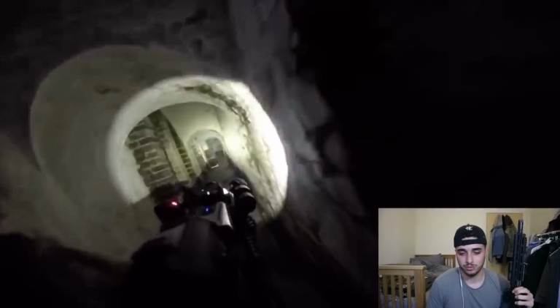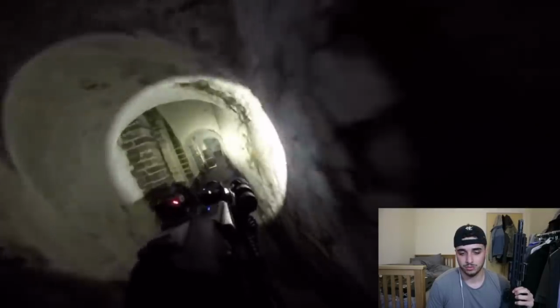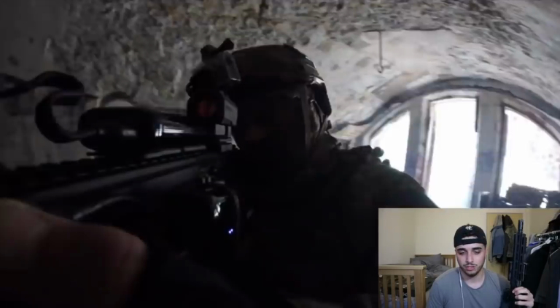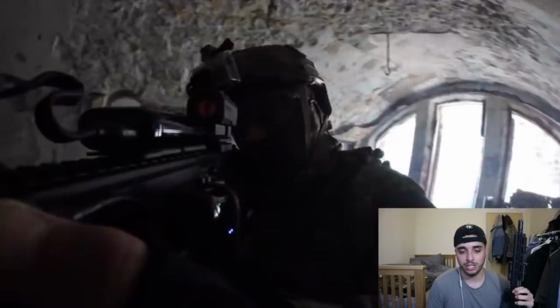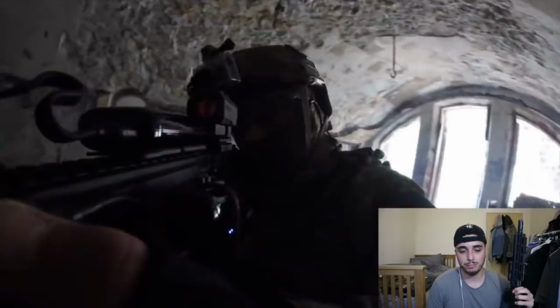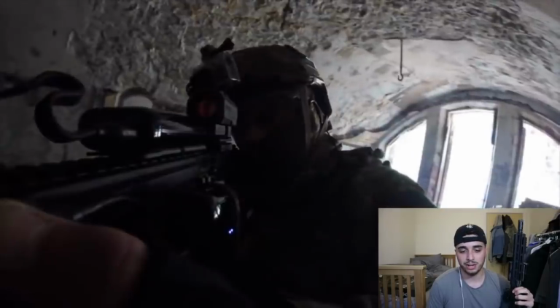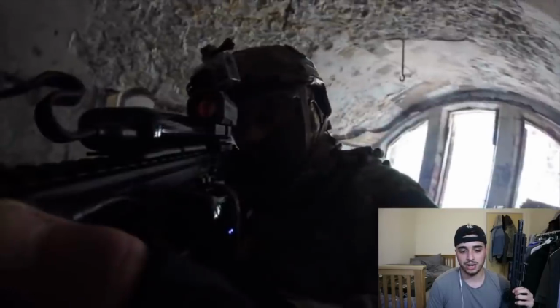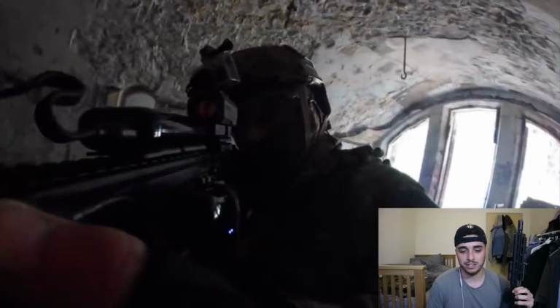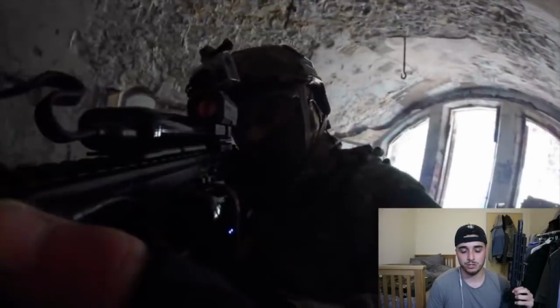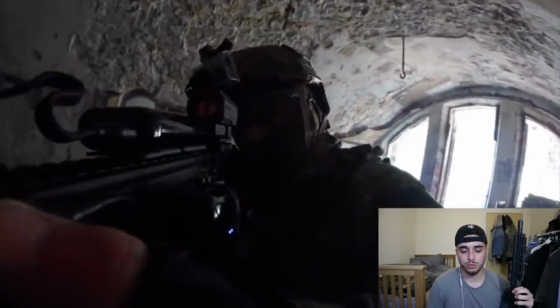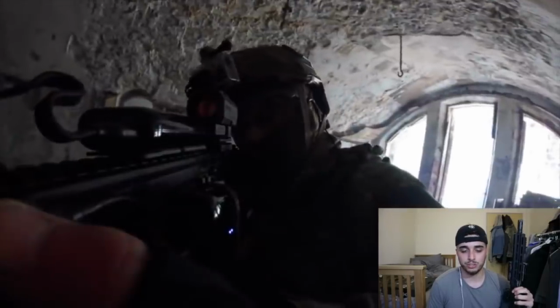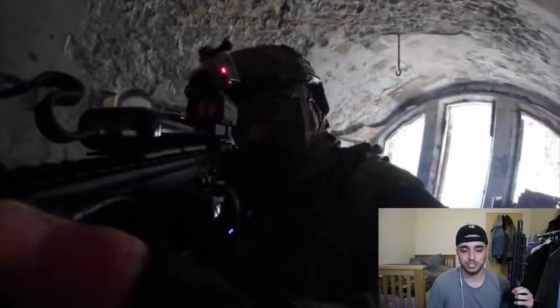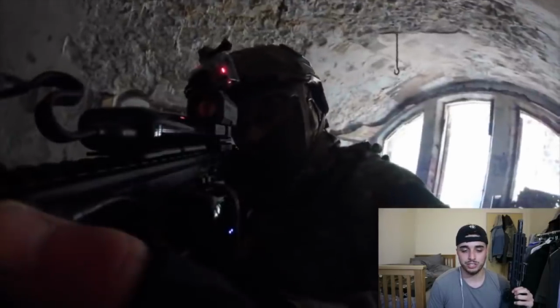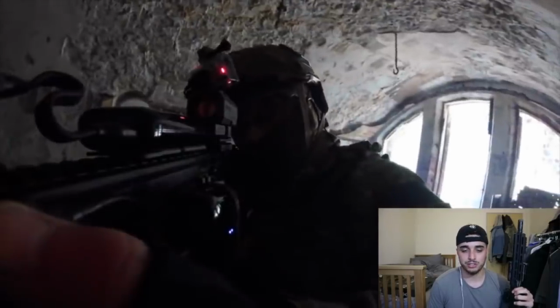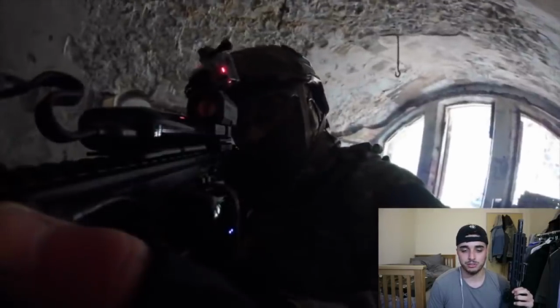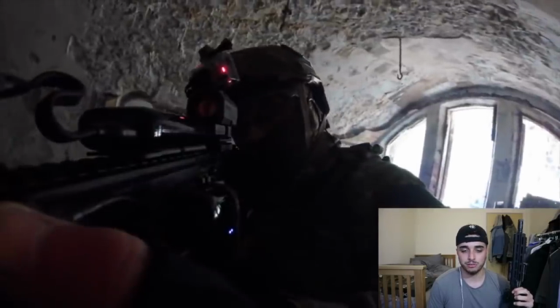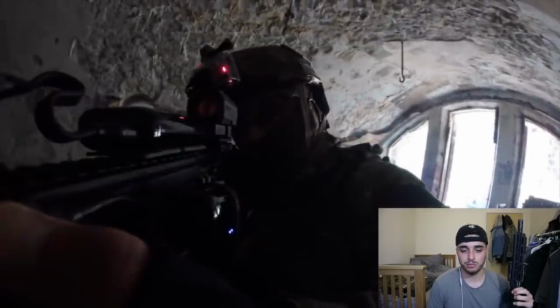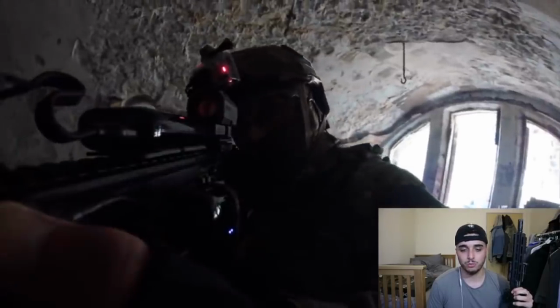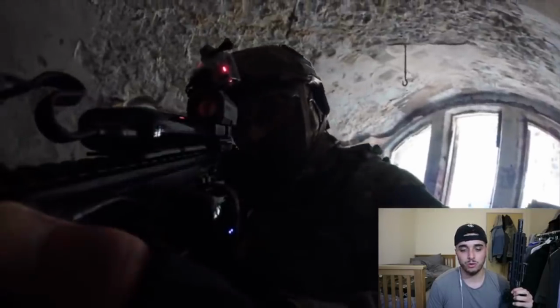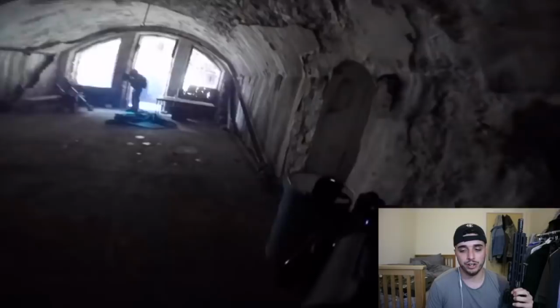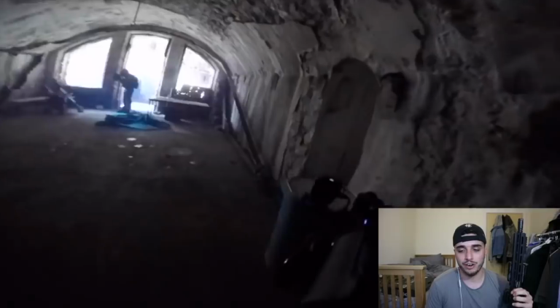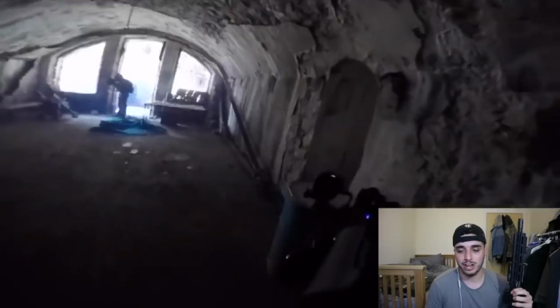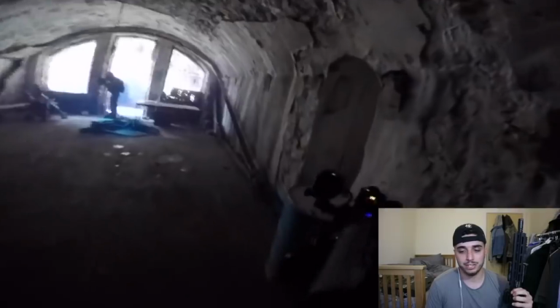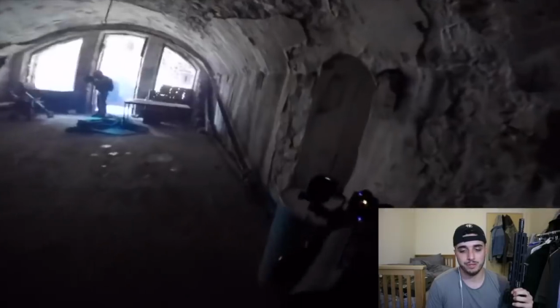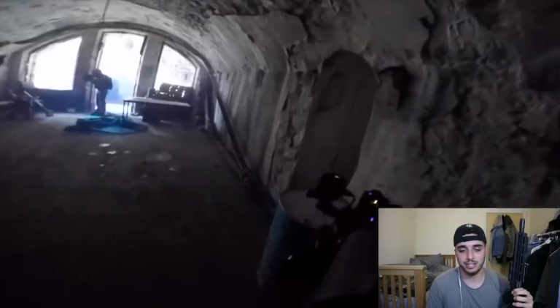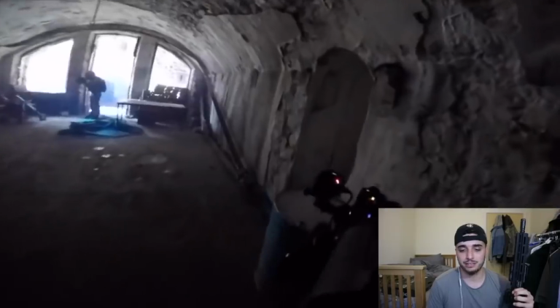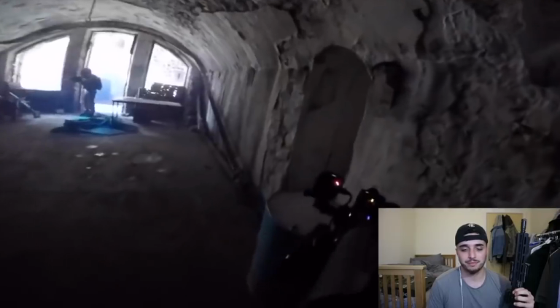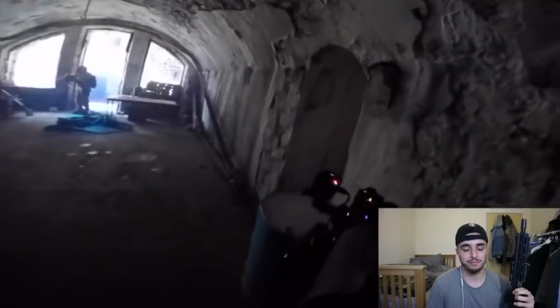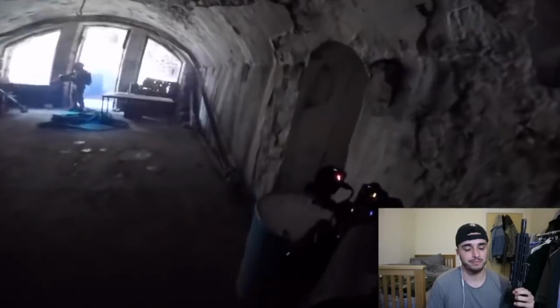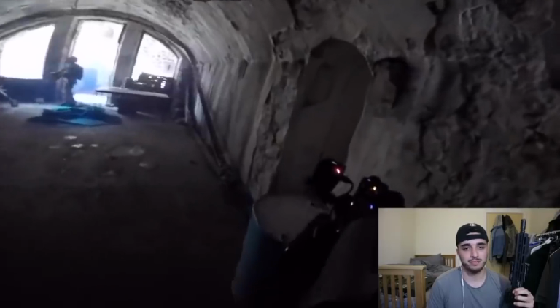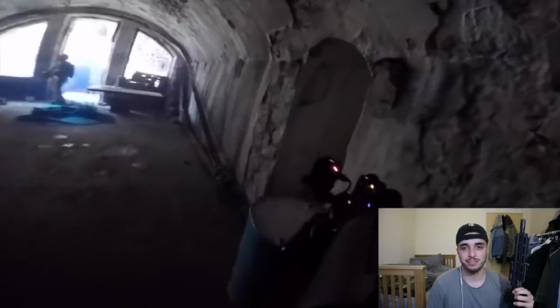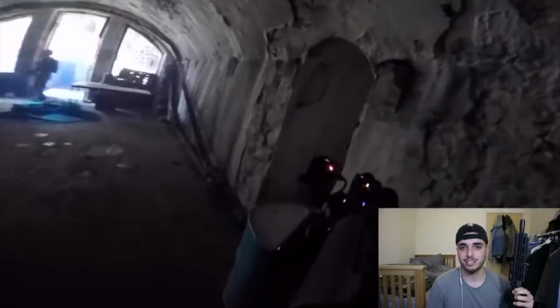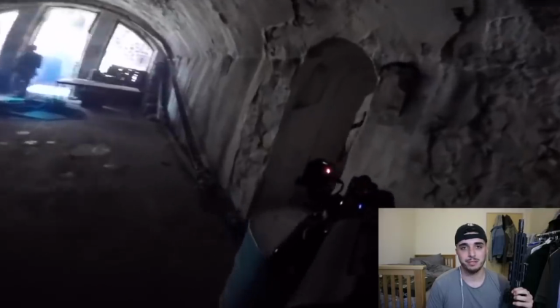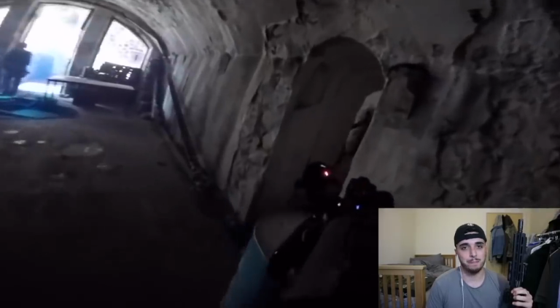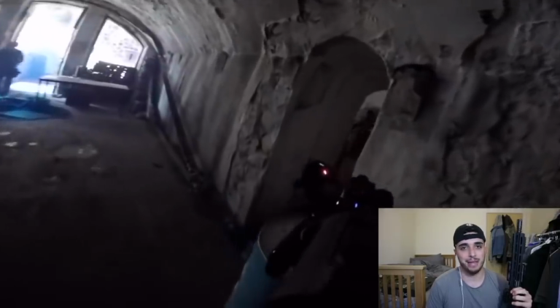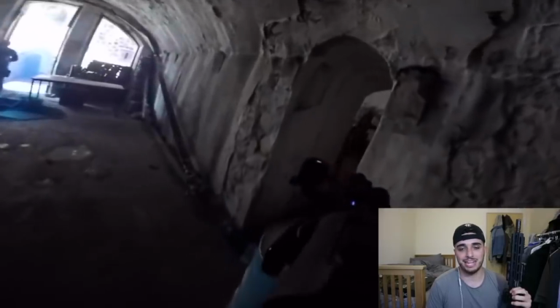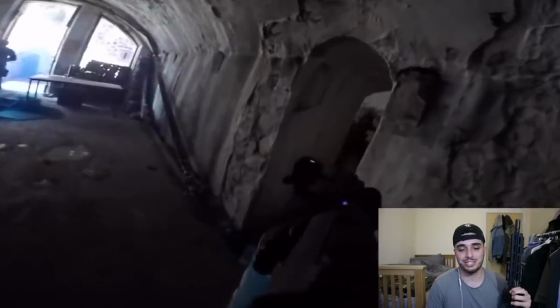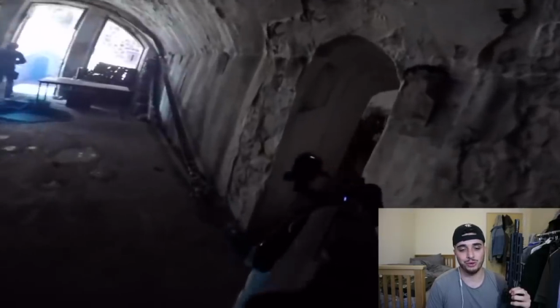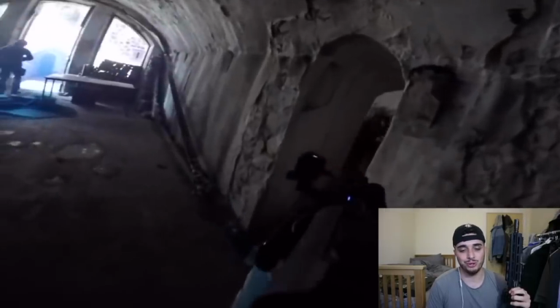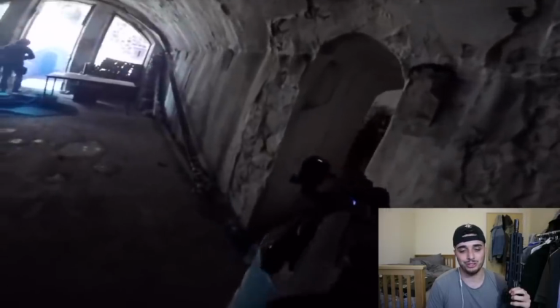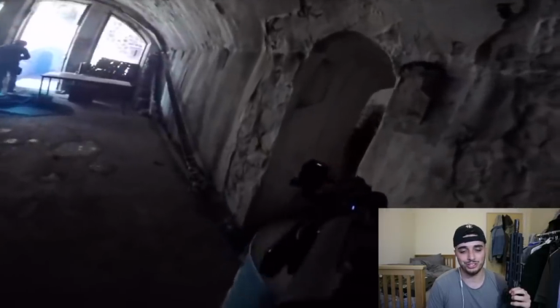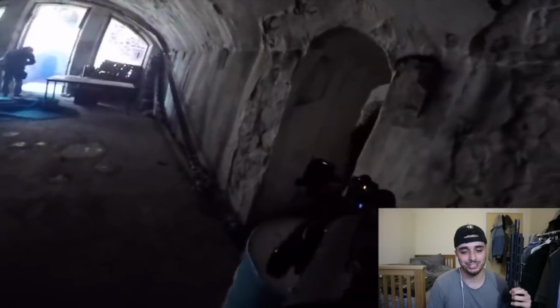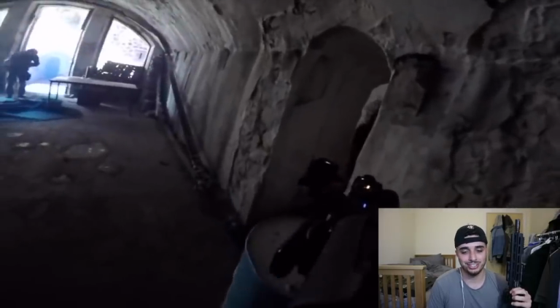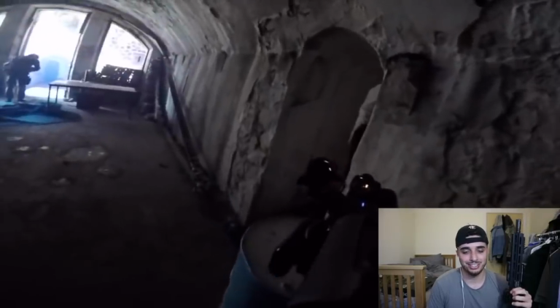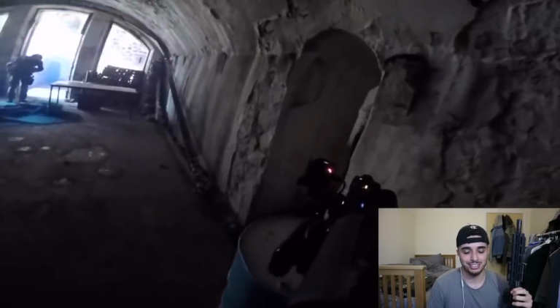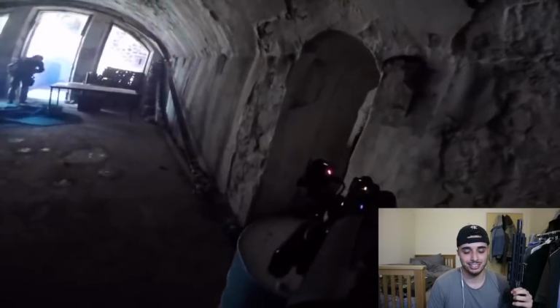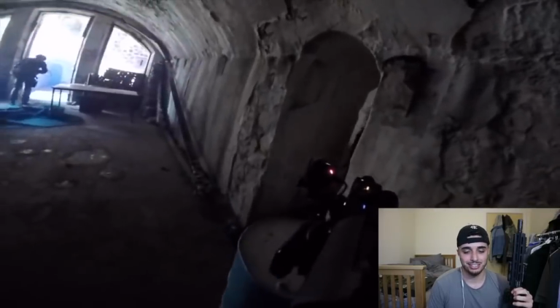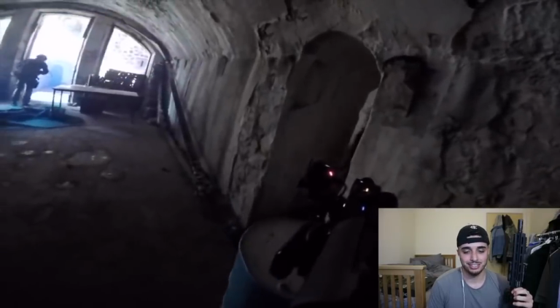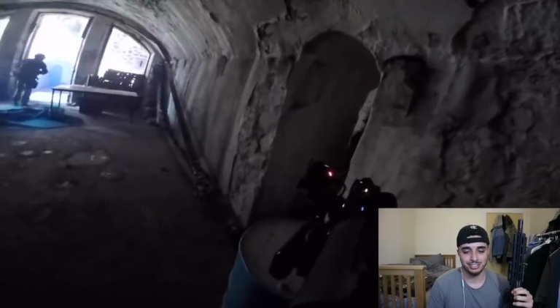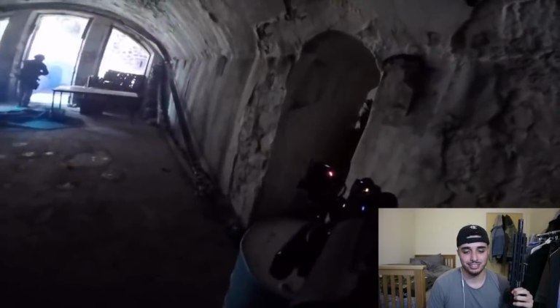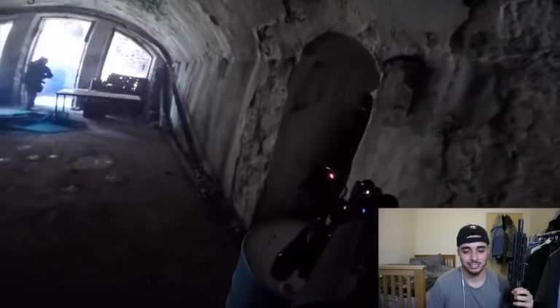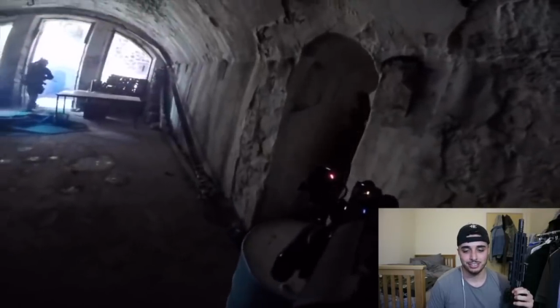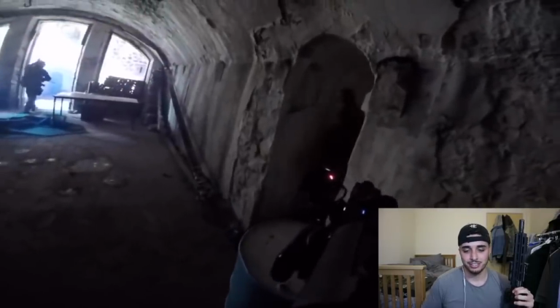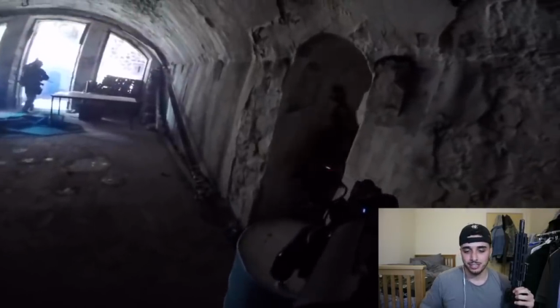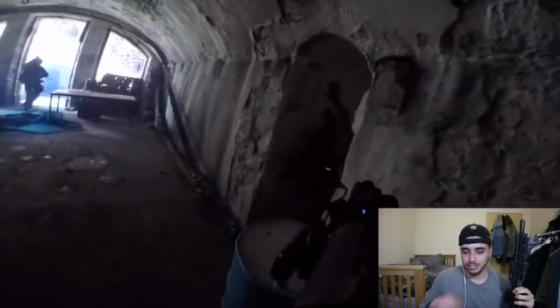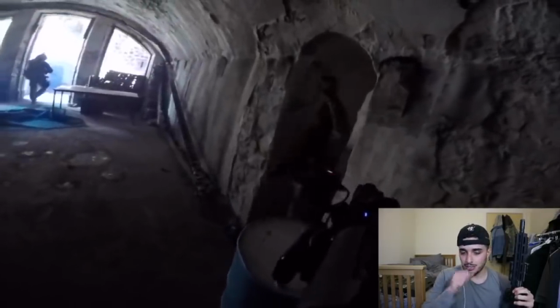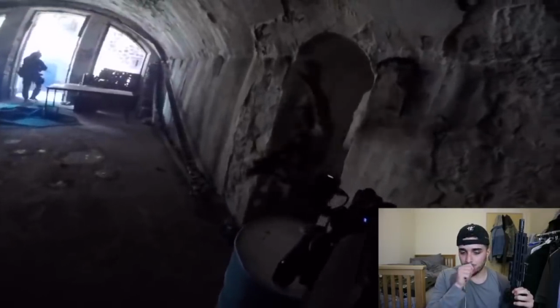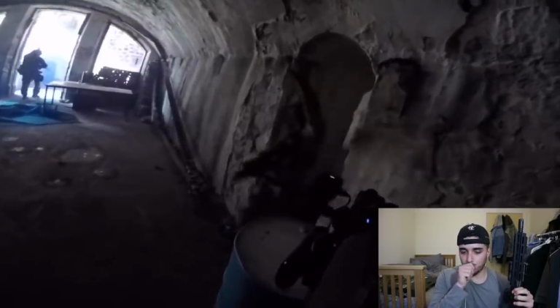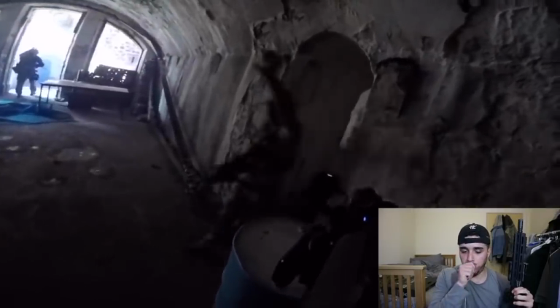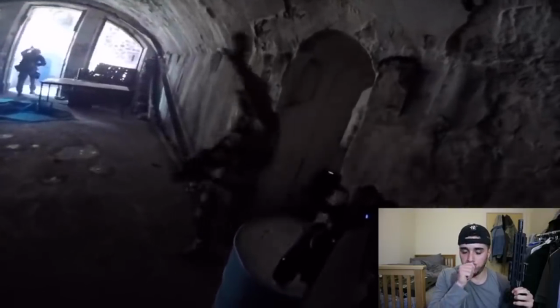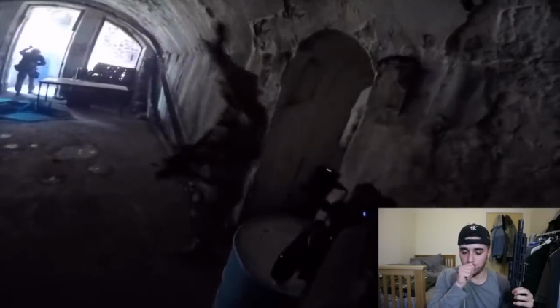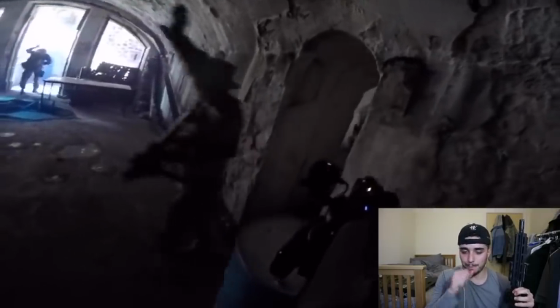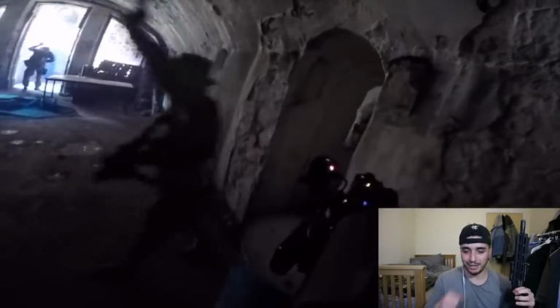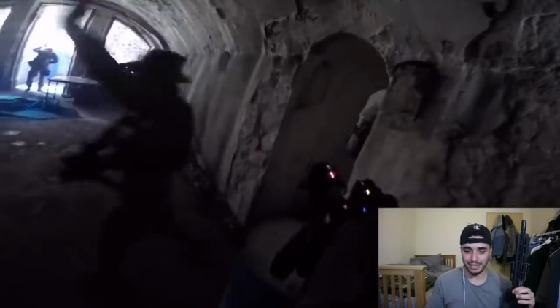Look how bright that torch is — the Warrior X. It's a big torch.